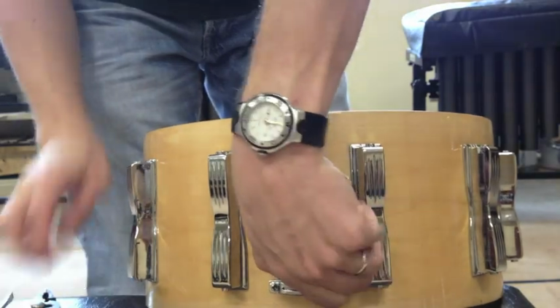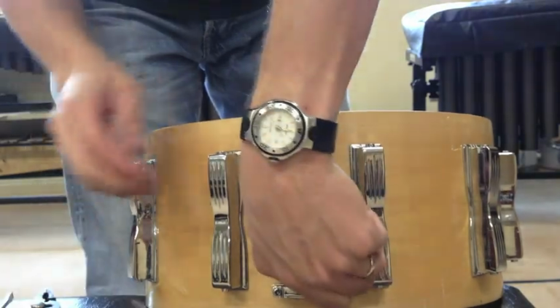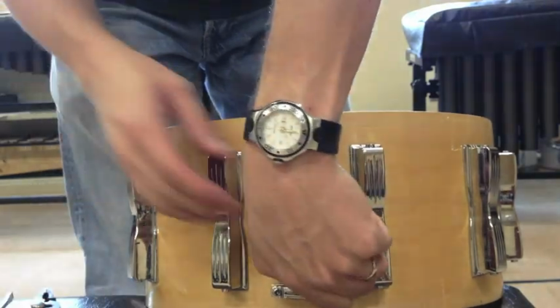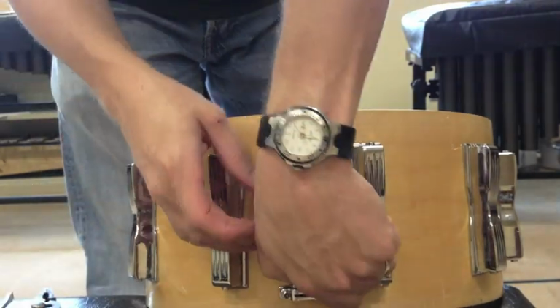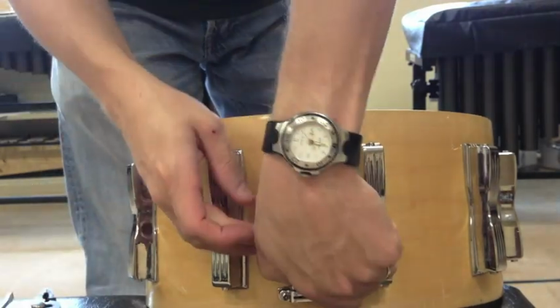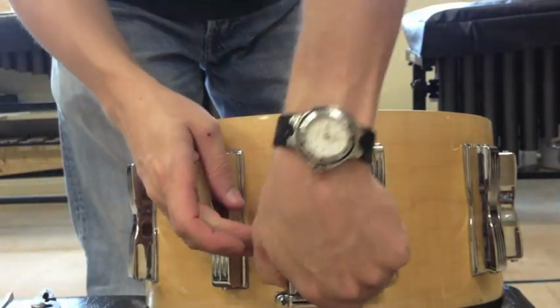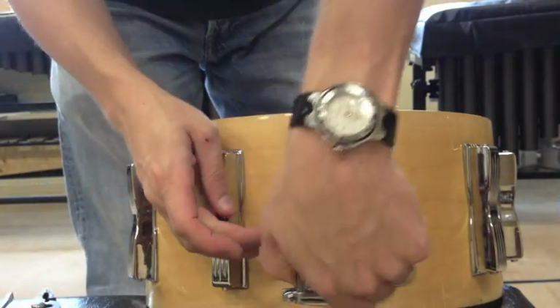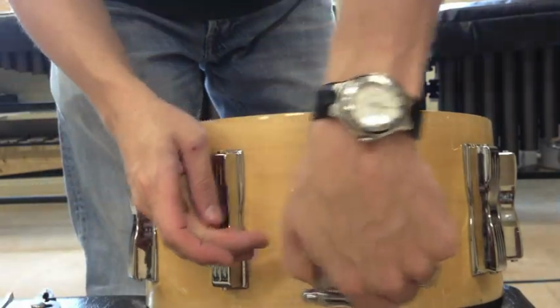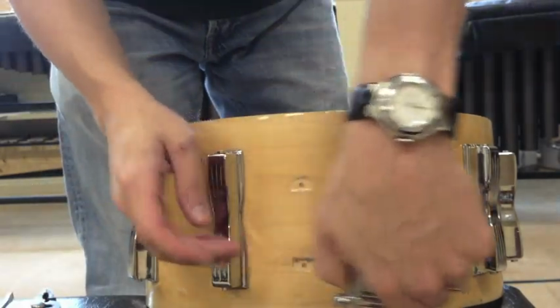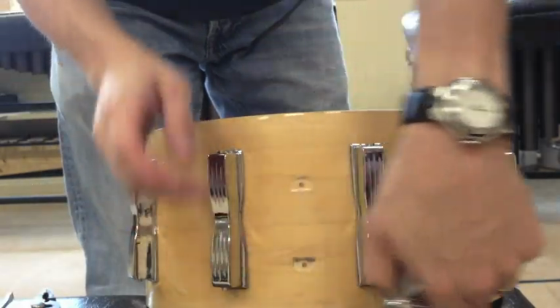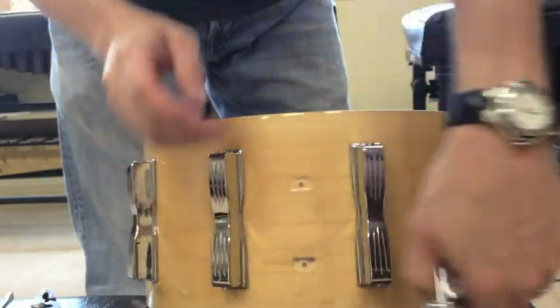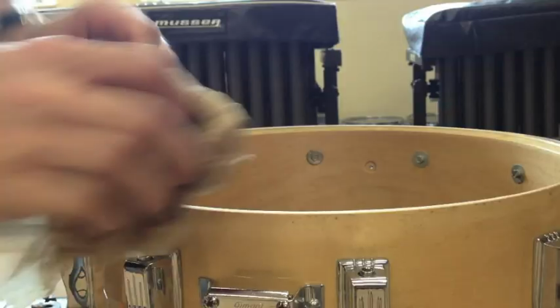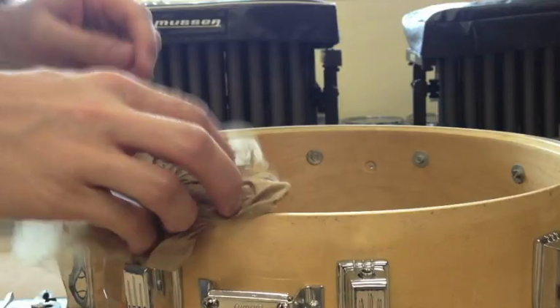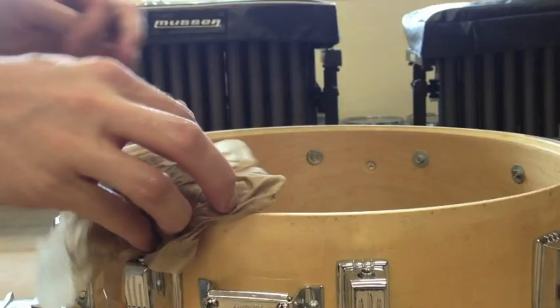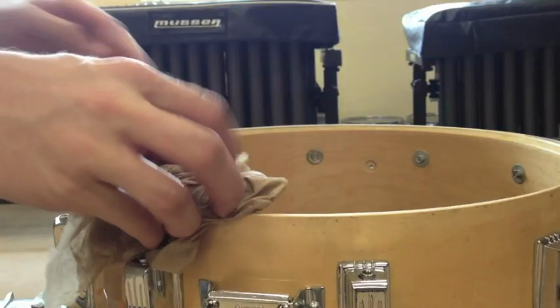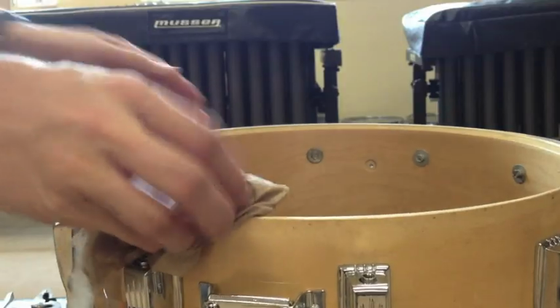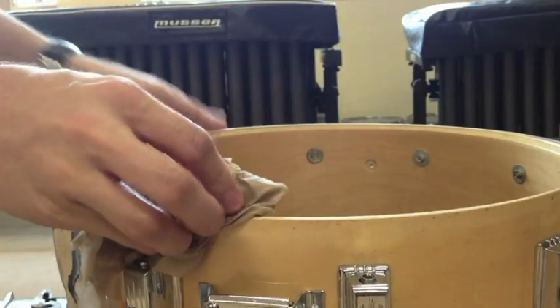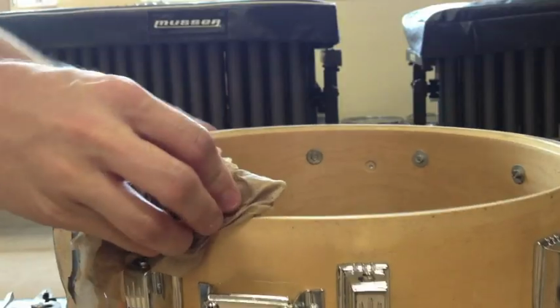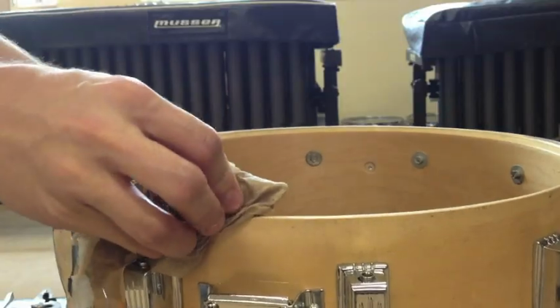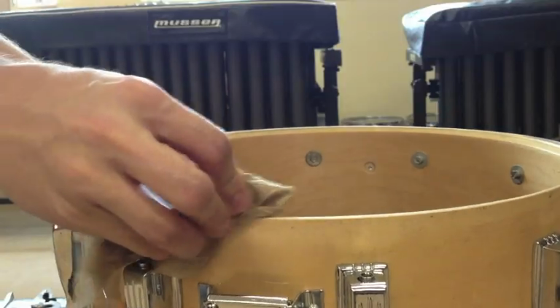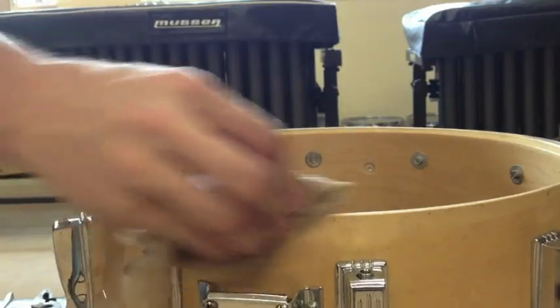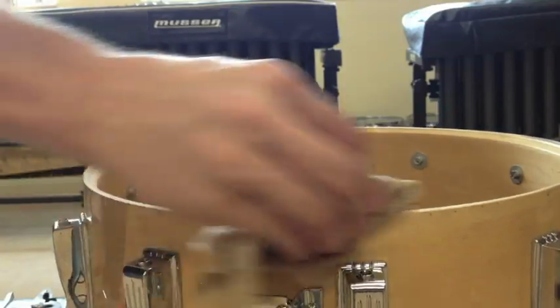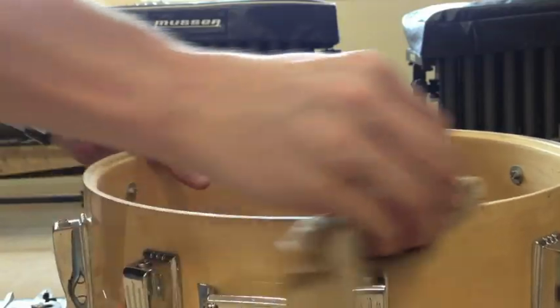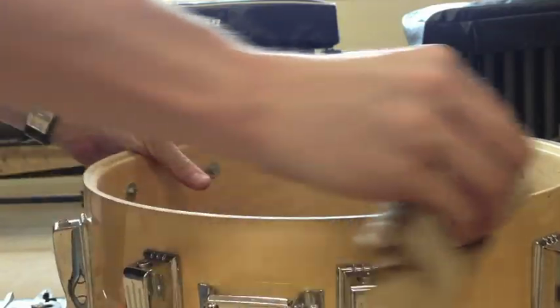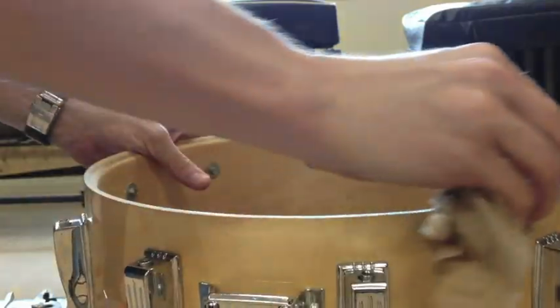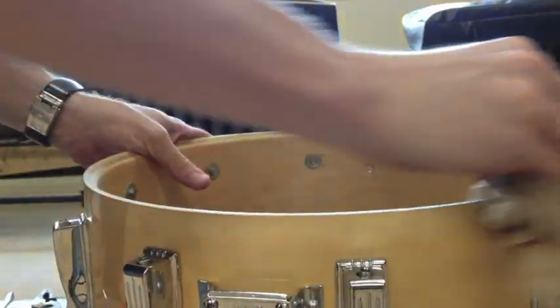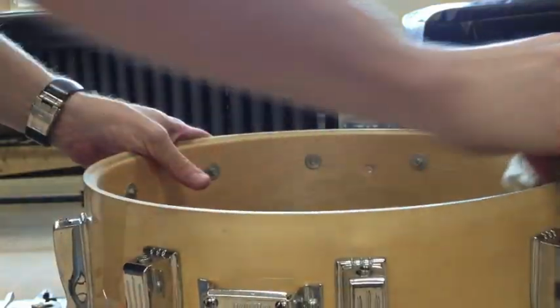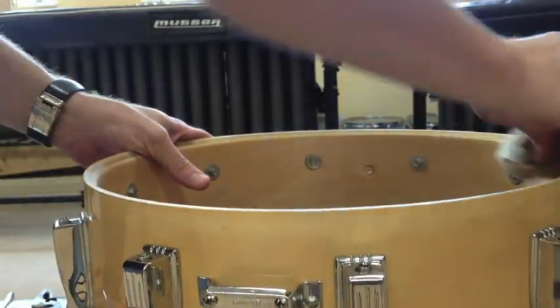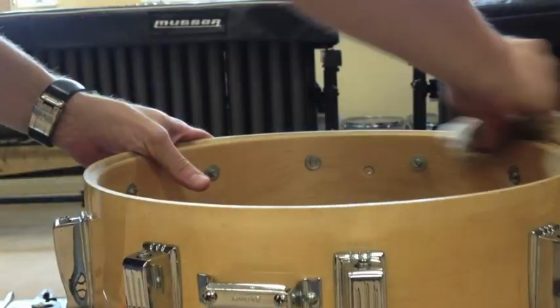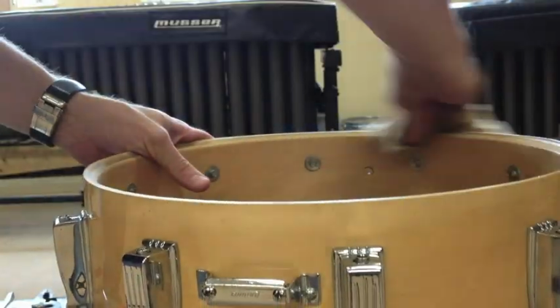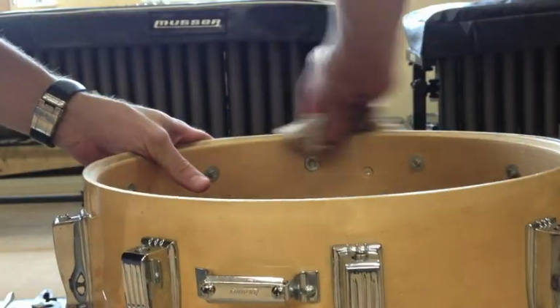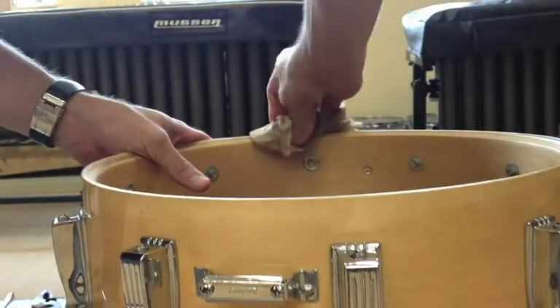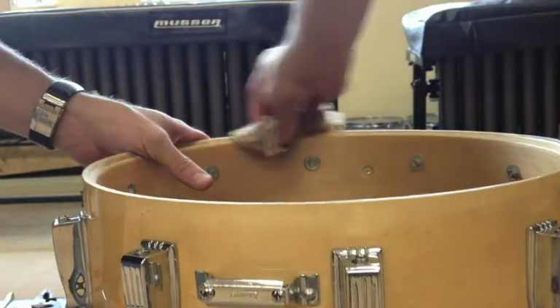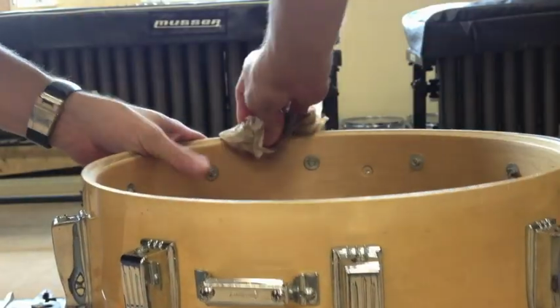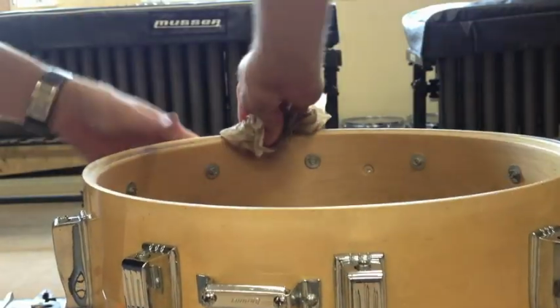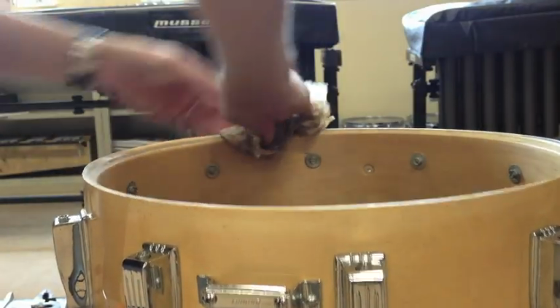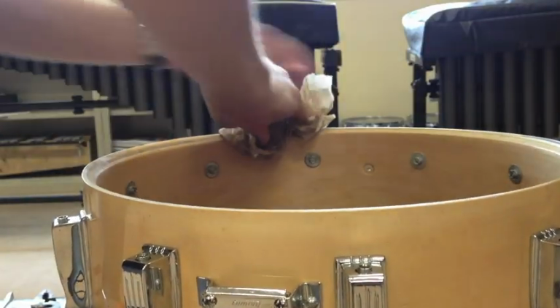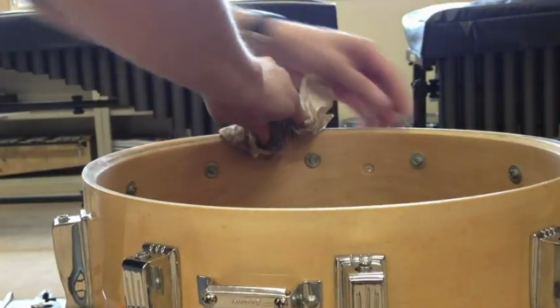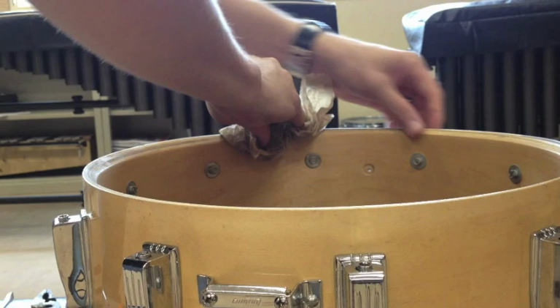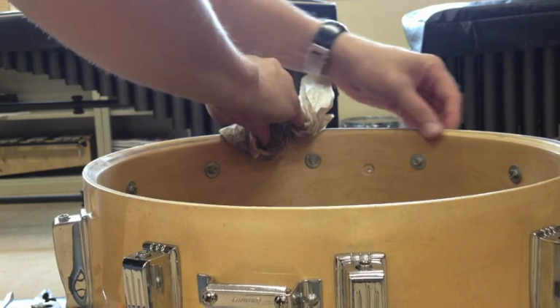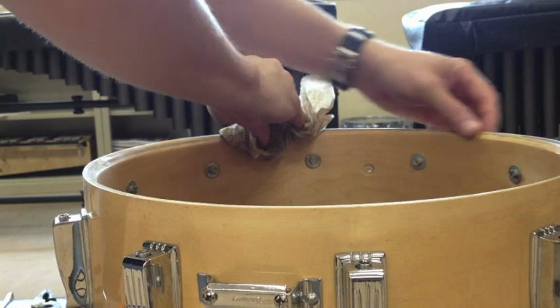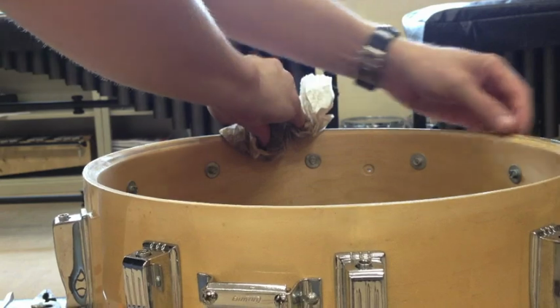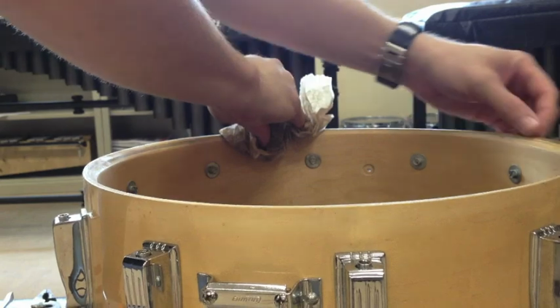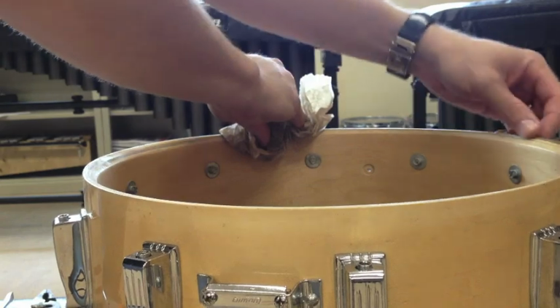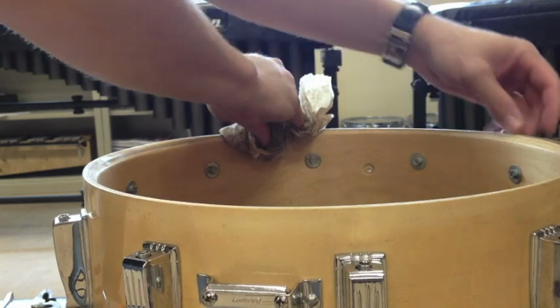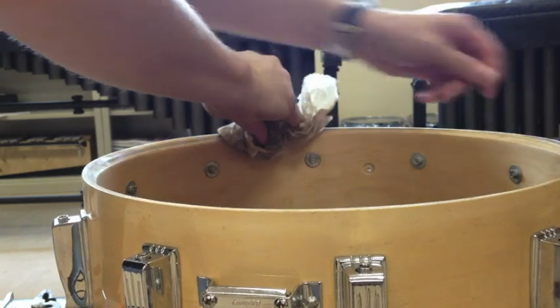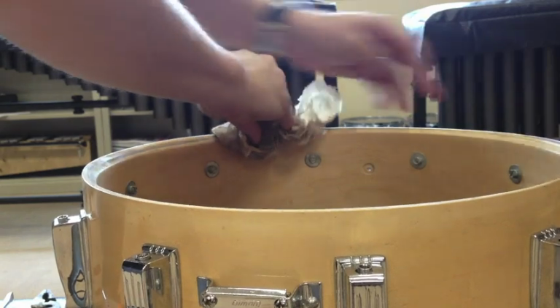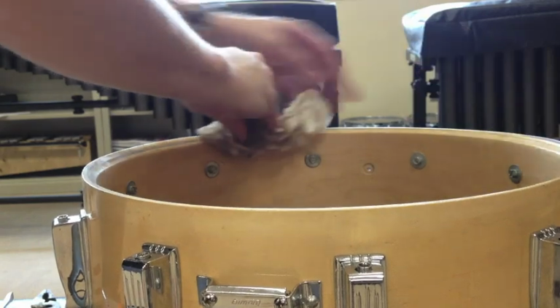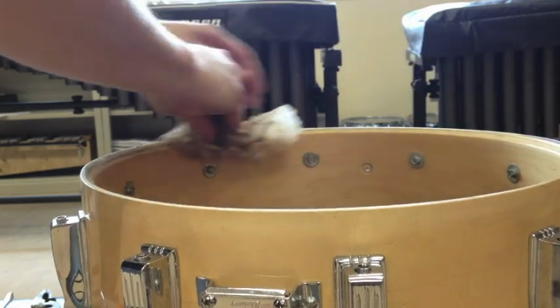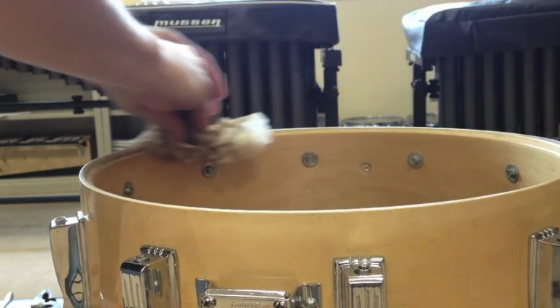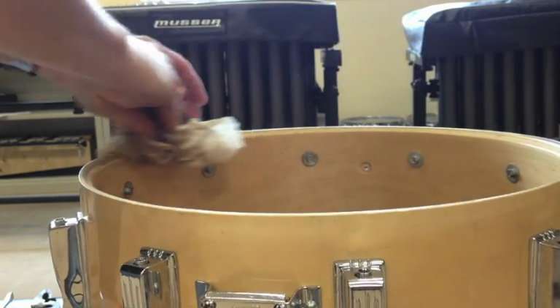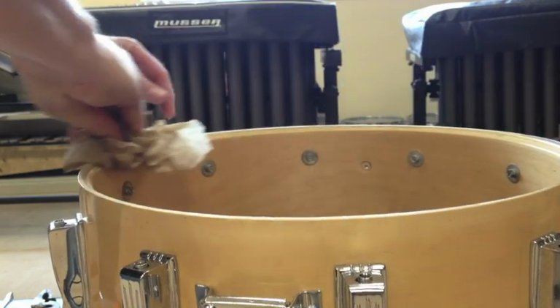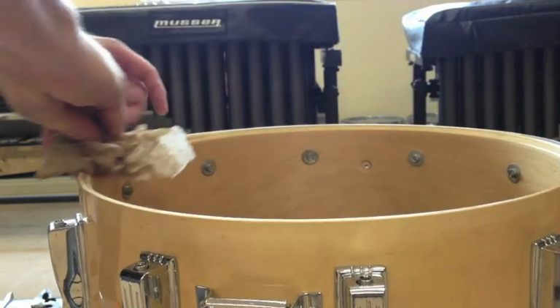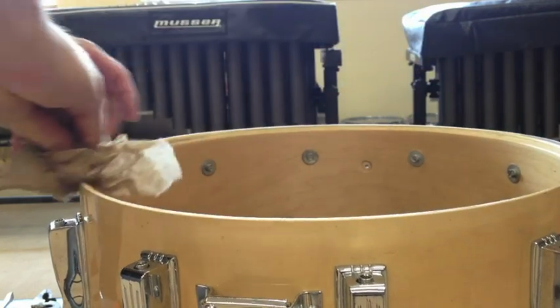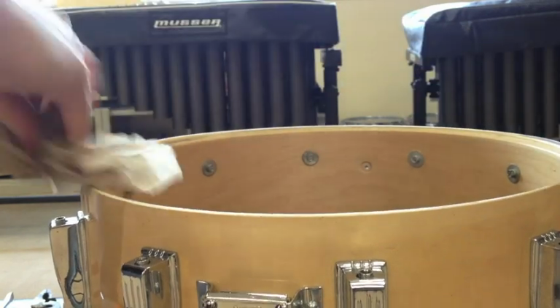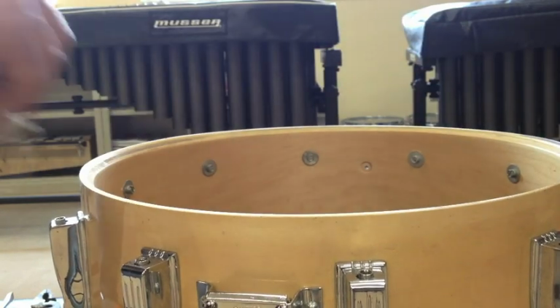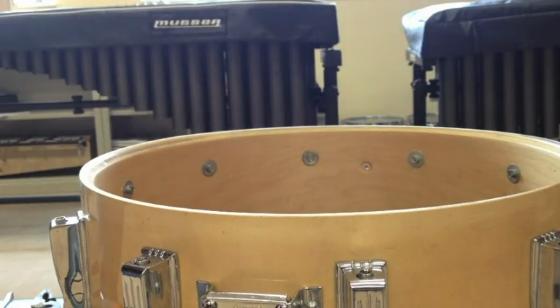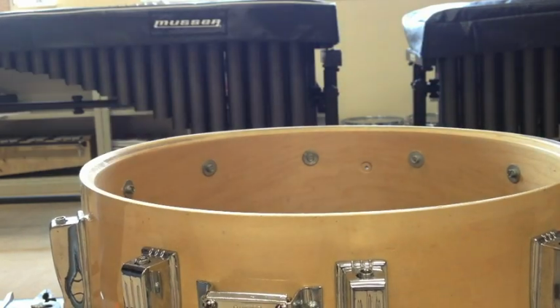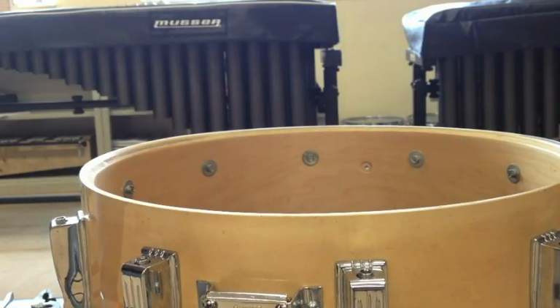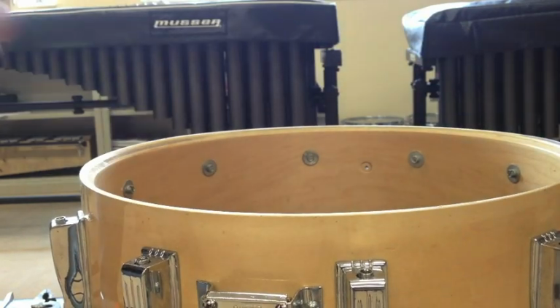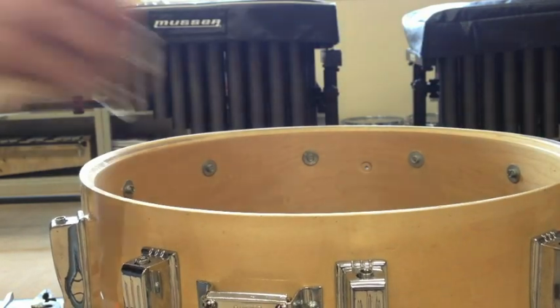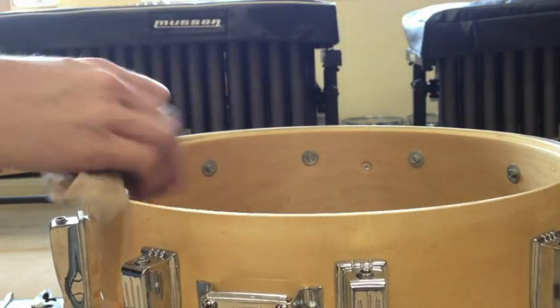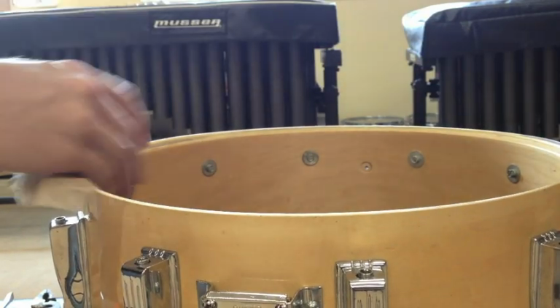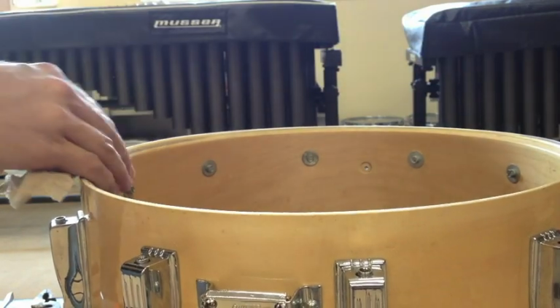Before we go any further, go ahead and wipe down the bearing edges of the drum with a wet rag. This debris can sometimes rip drum heads during reinstallation.